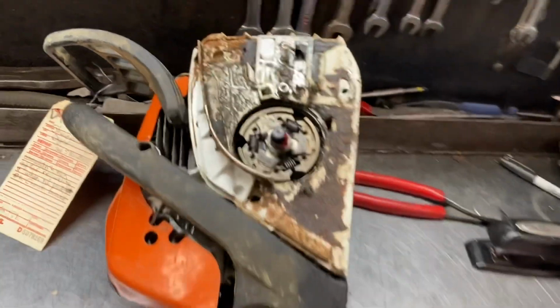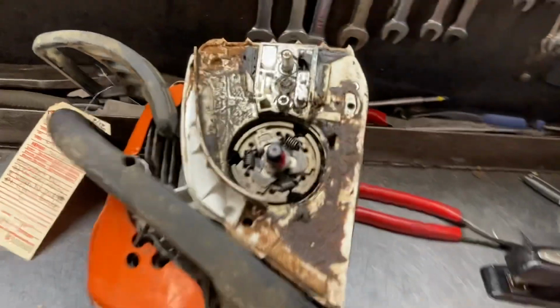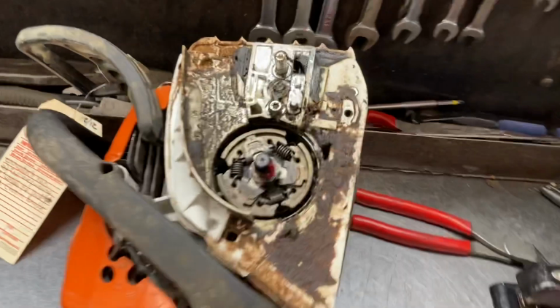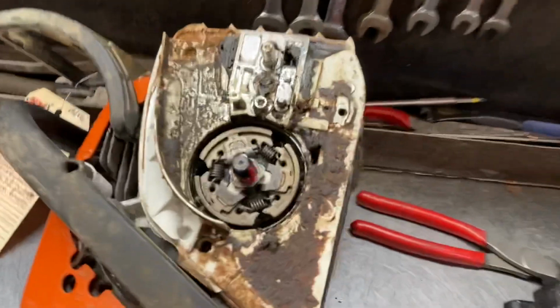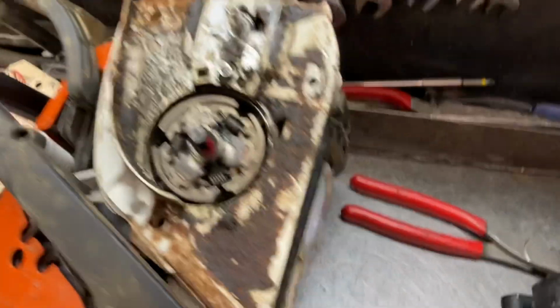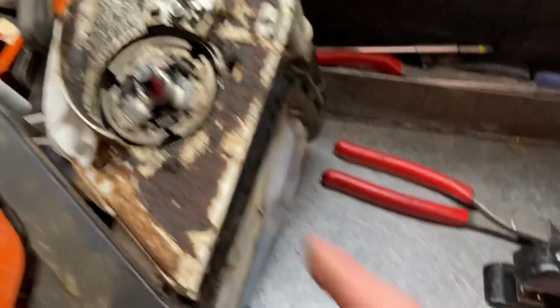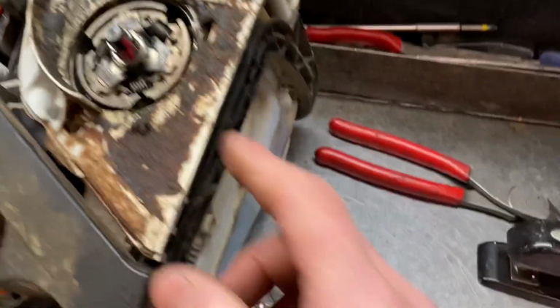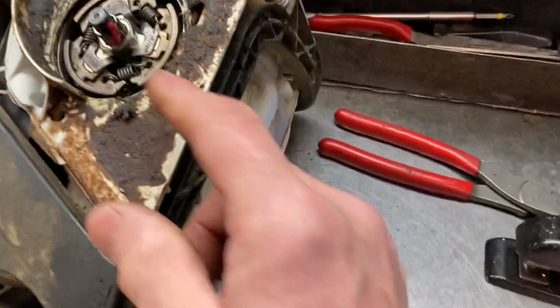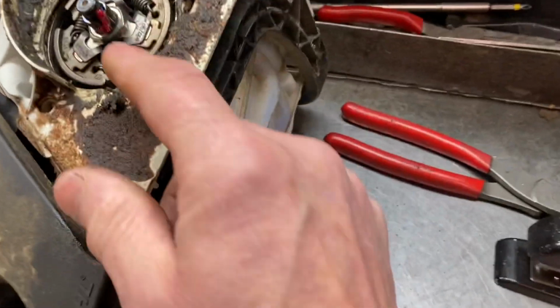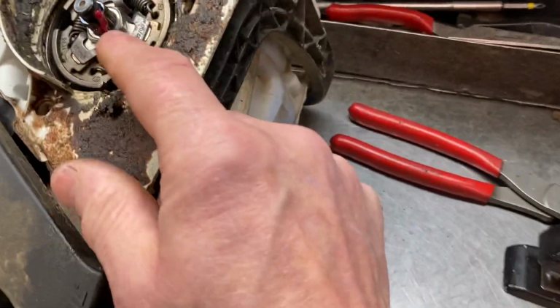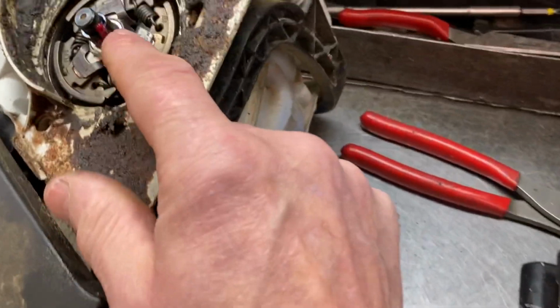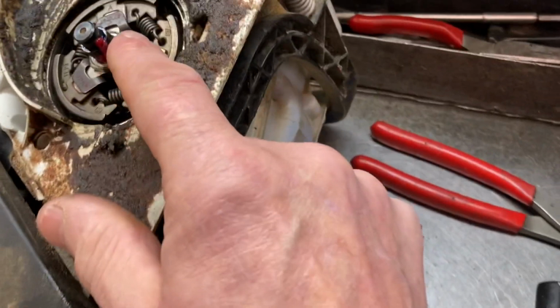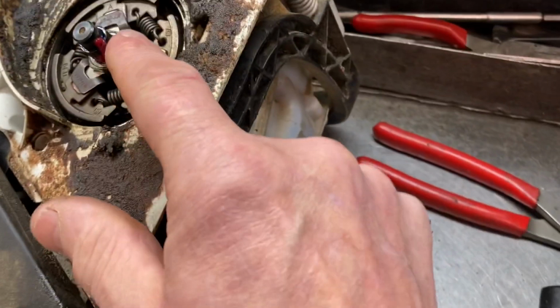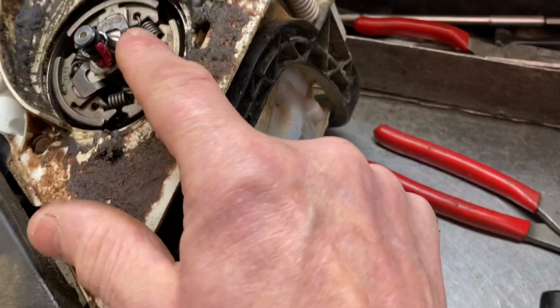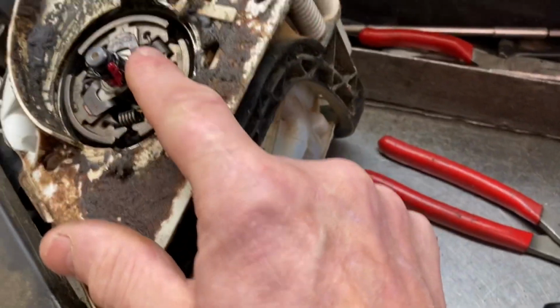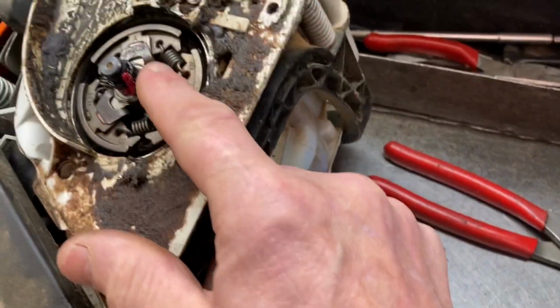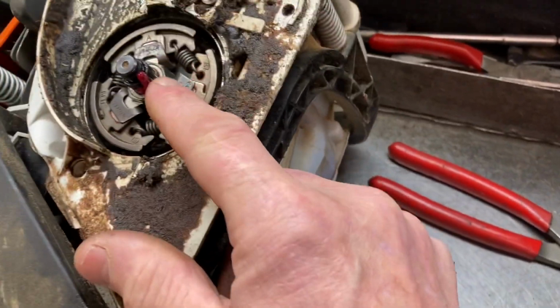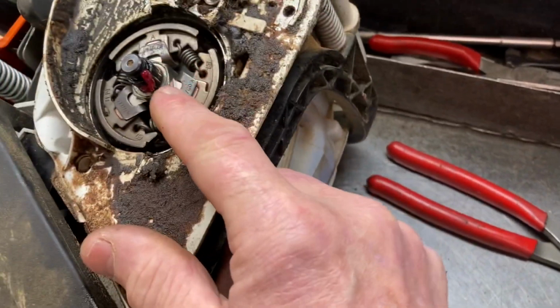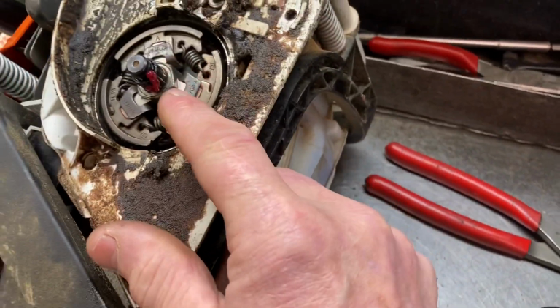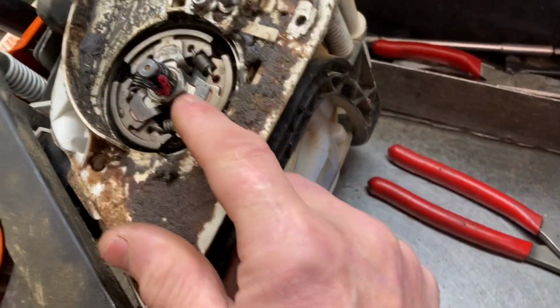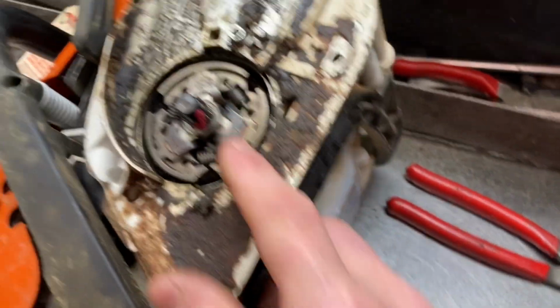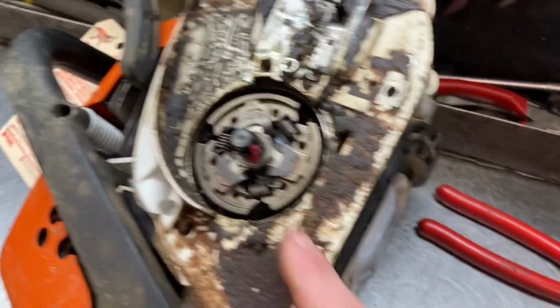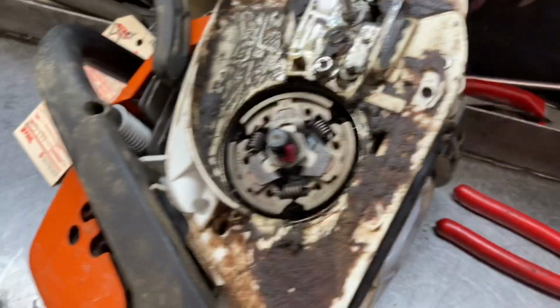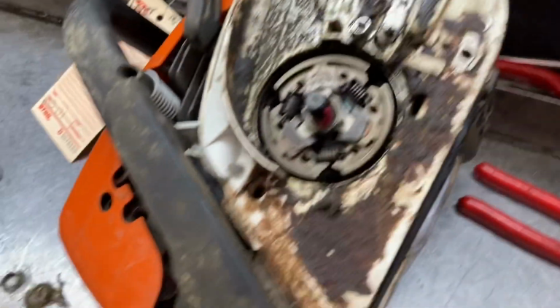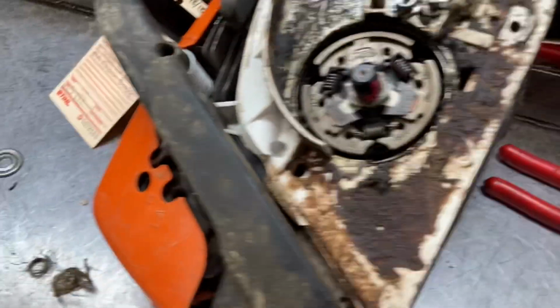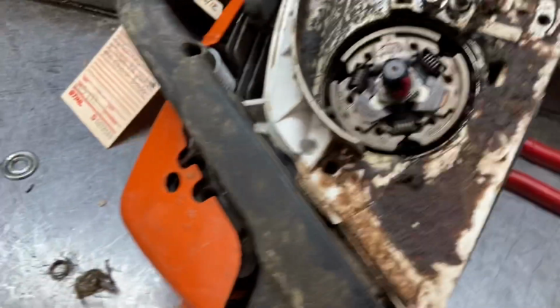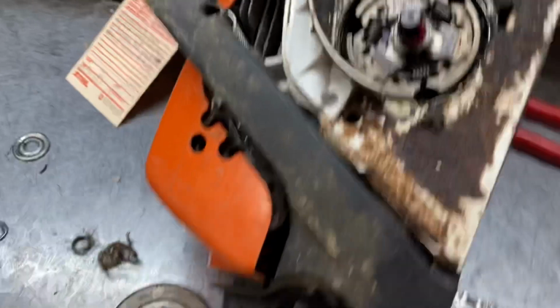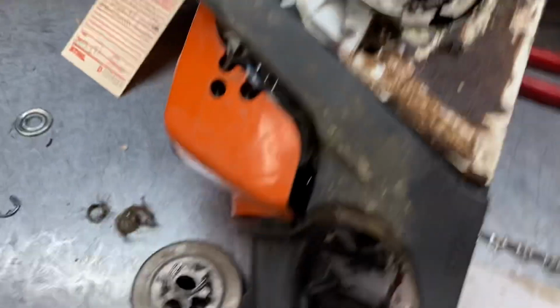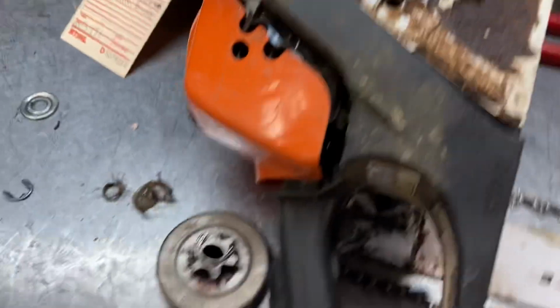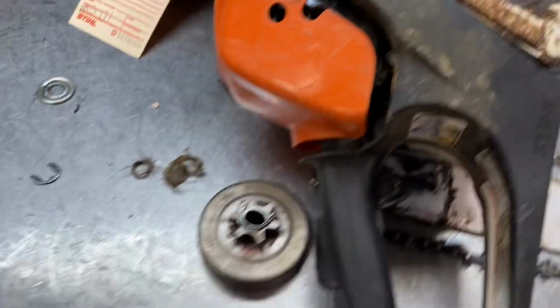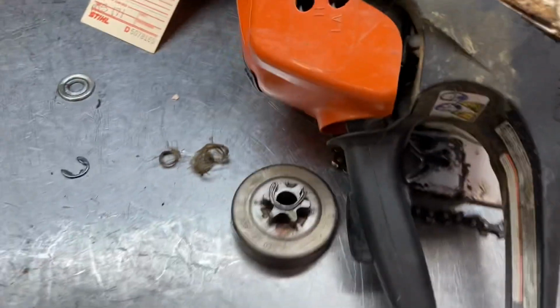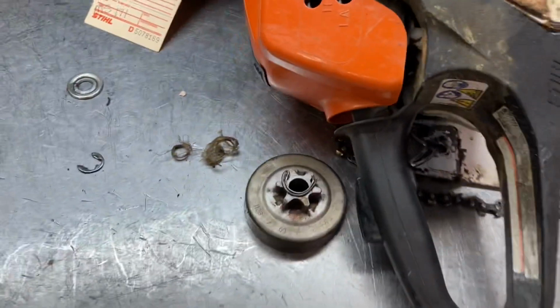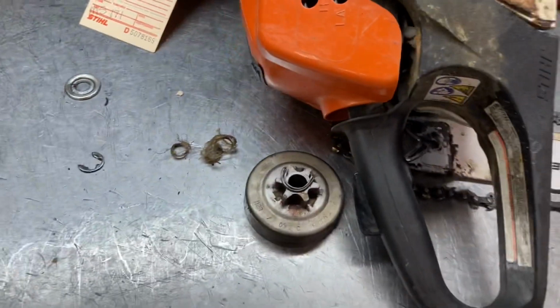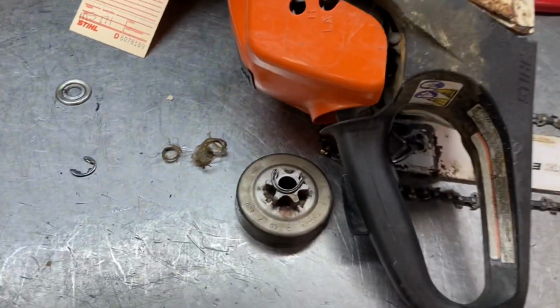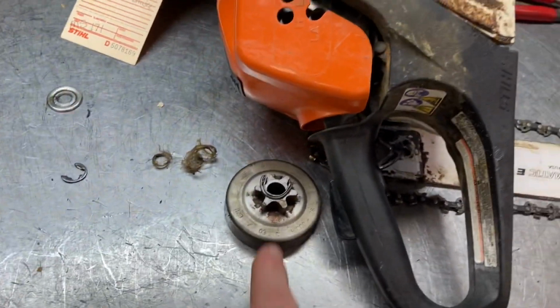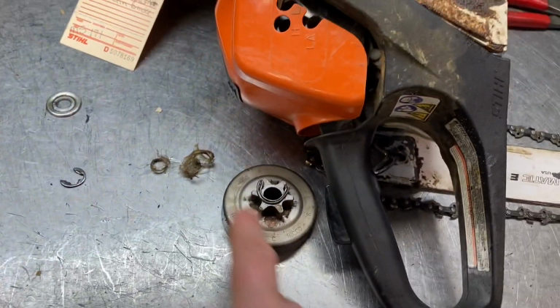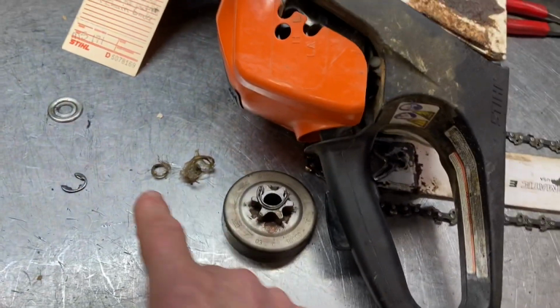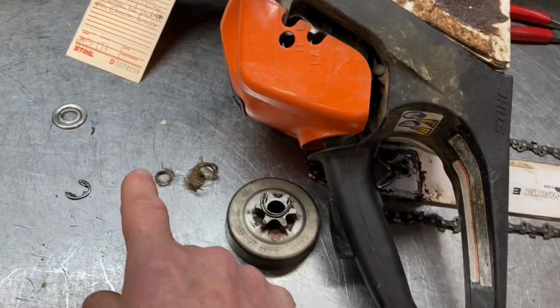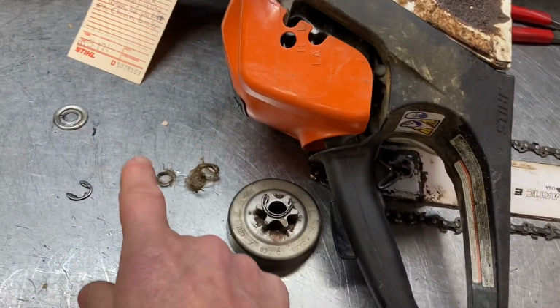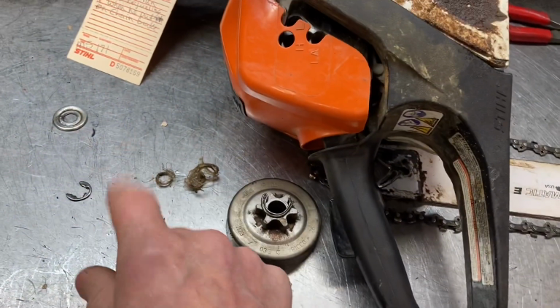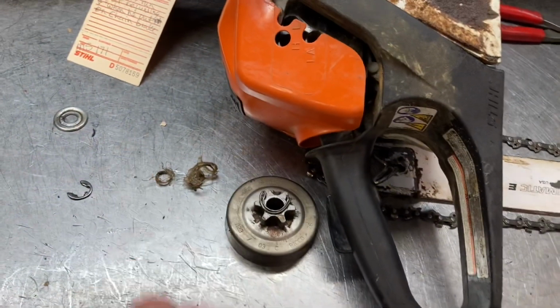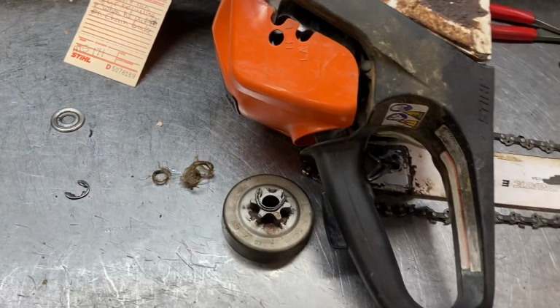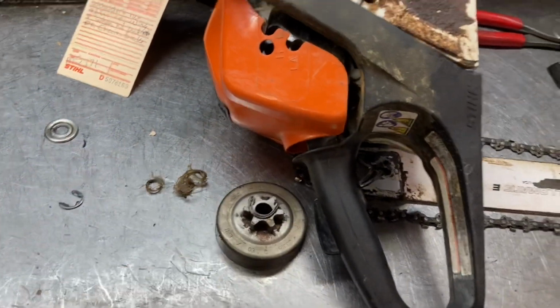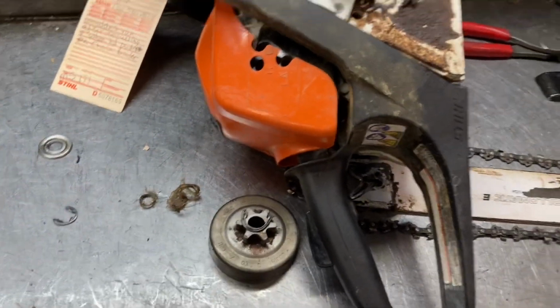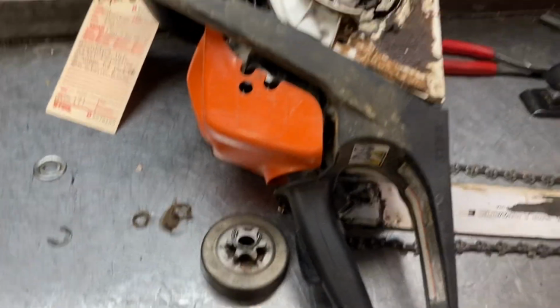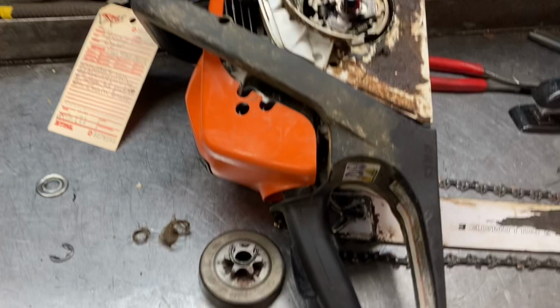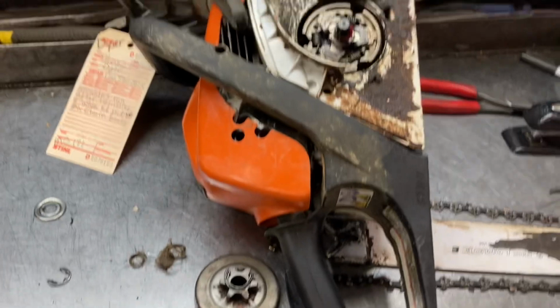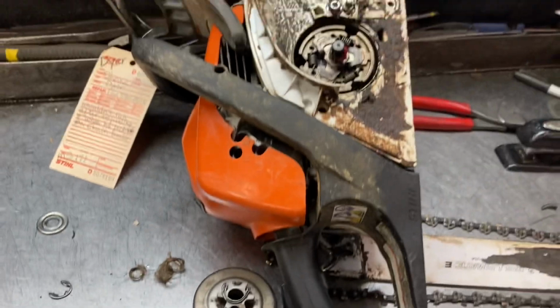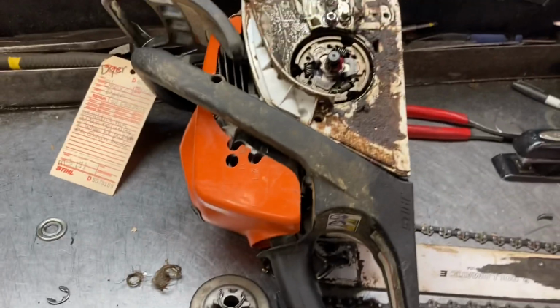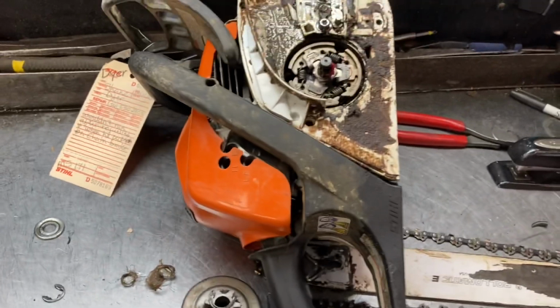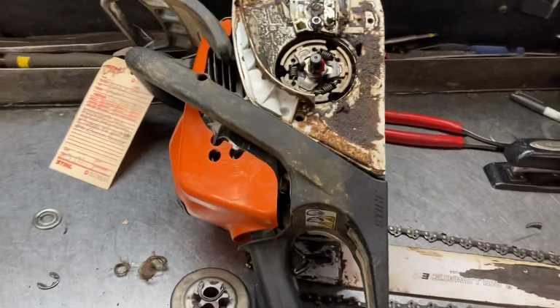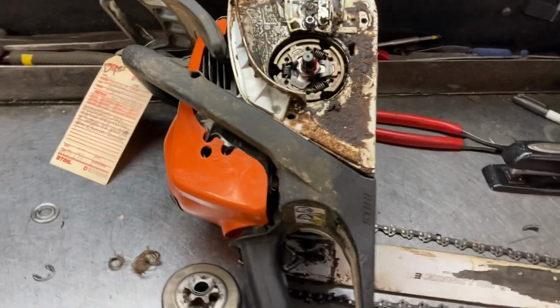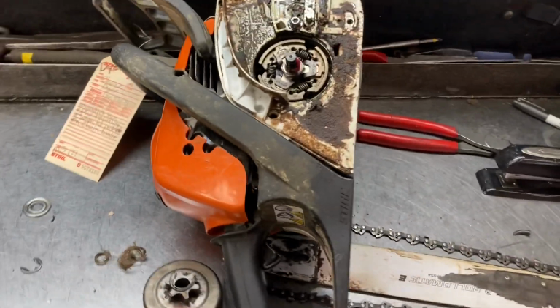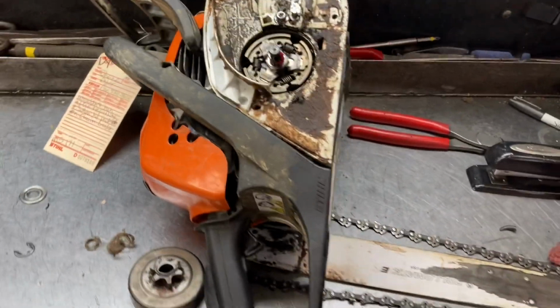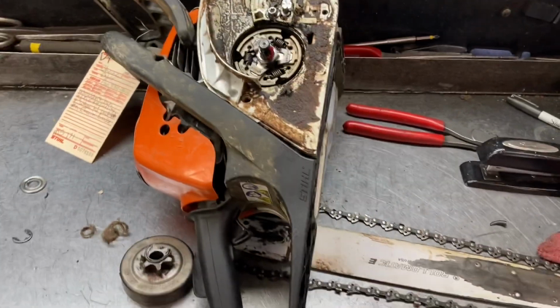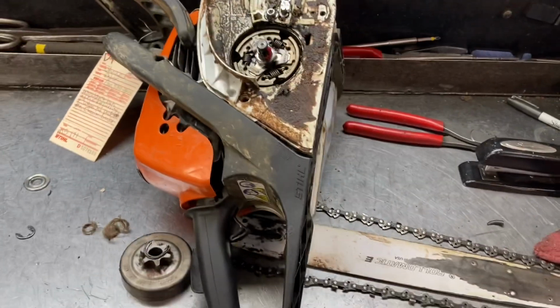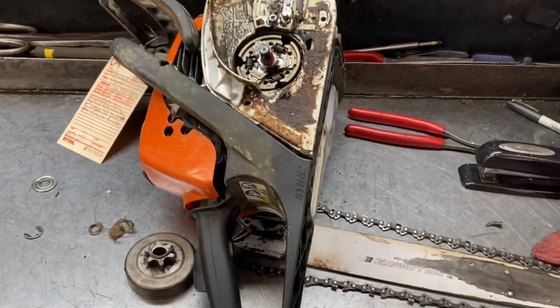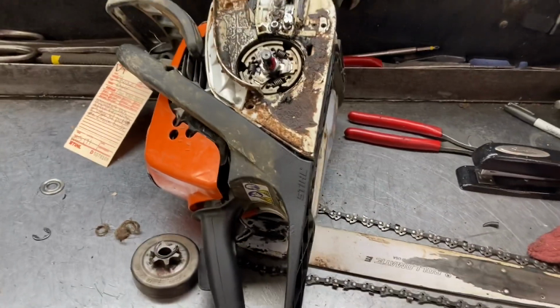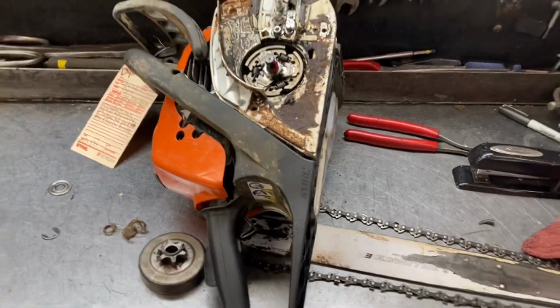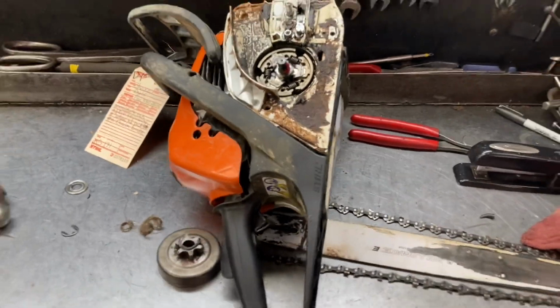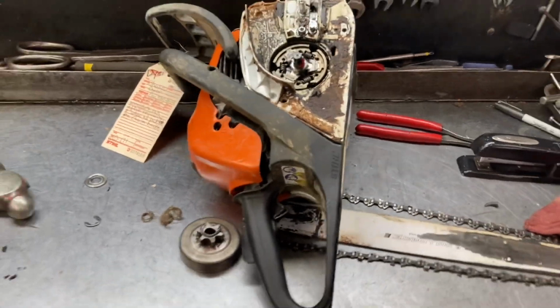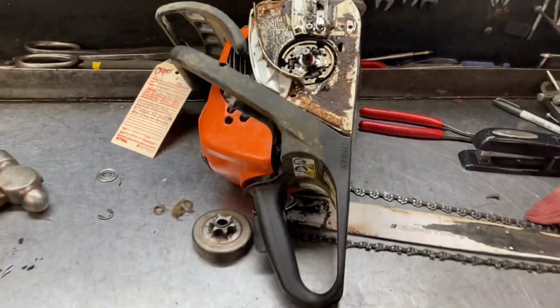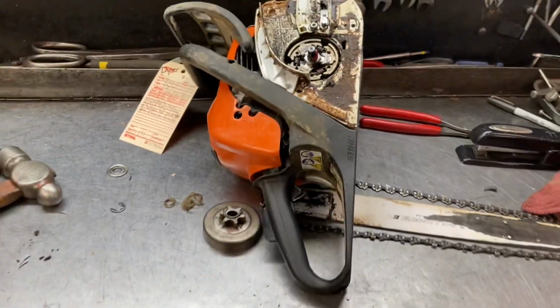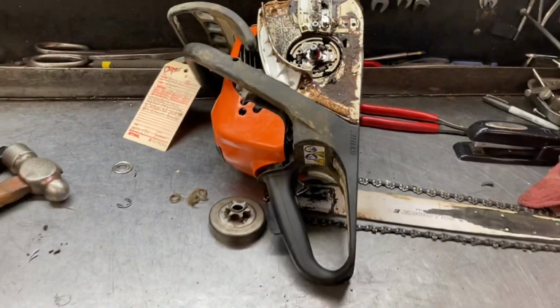While you're there, give that bearing a little bit of grease. We're going to put a new clip and washer on this, and this guy will be ready to roll. You got any questions, you know you're all the chainsaw guy.